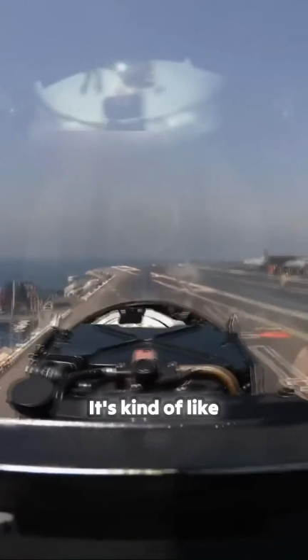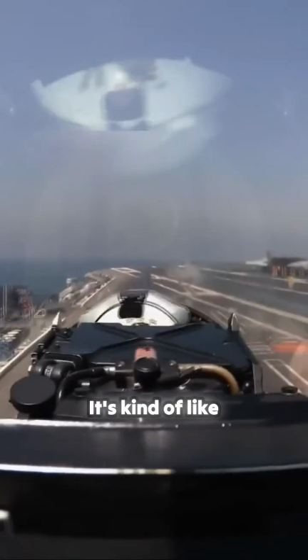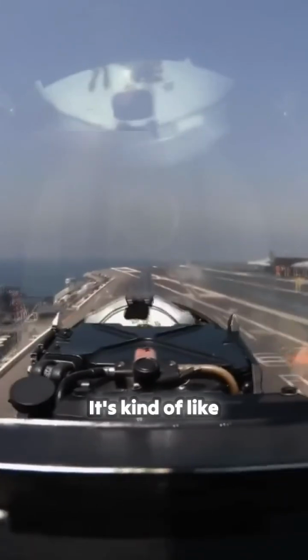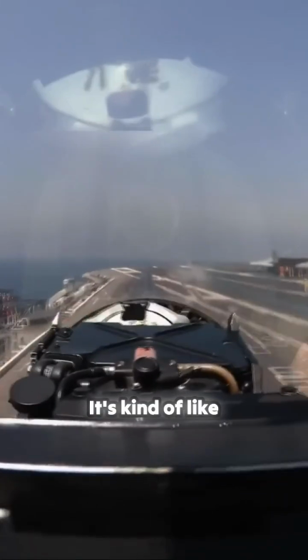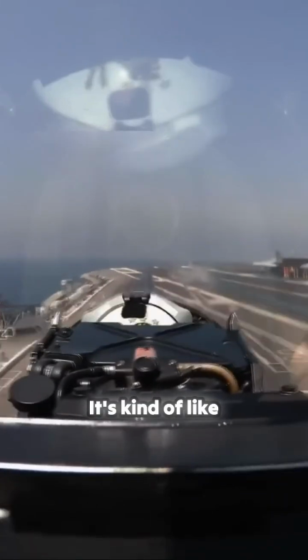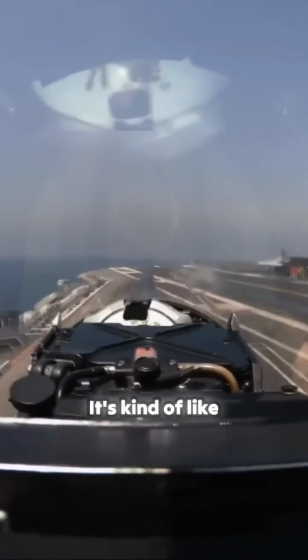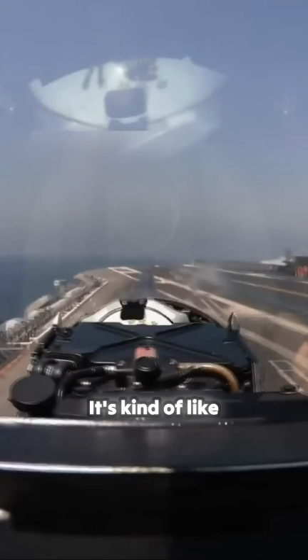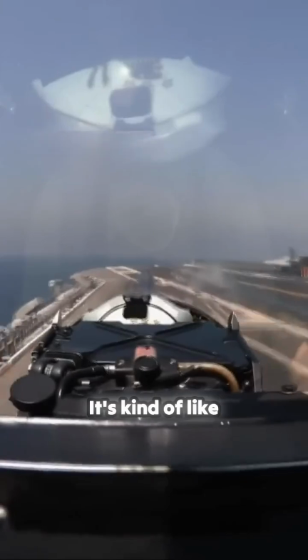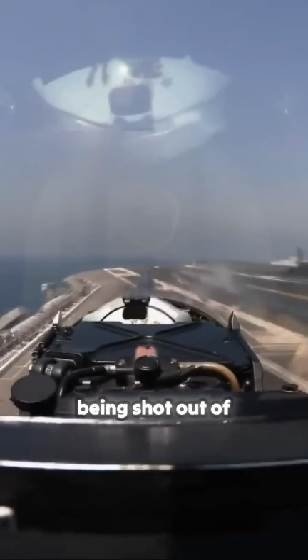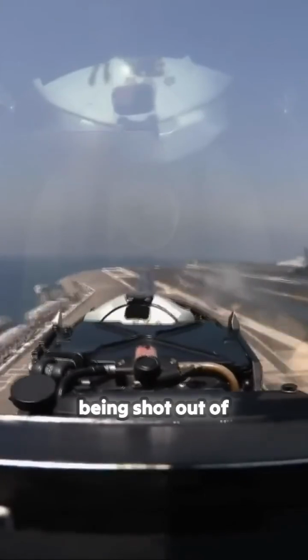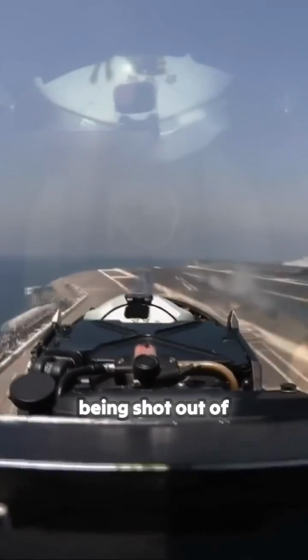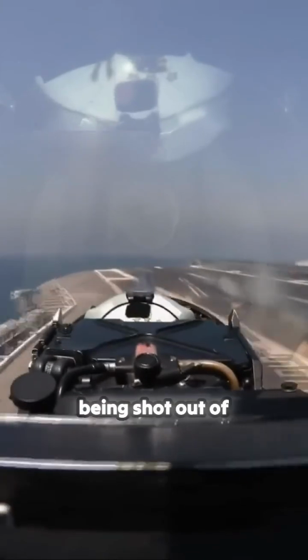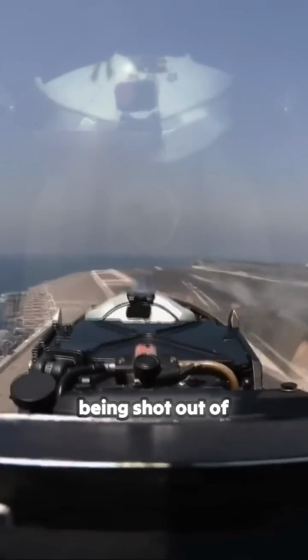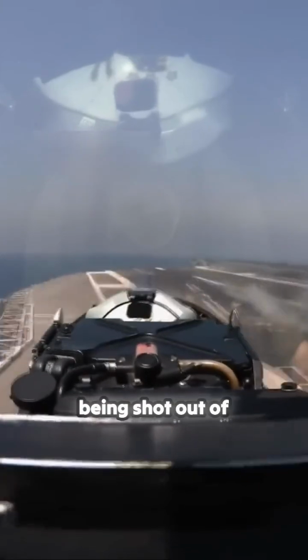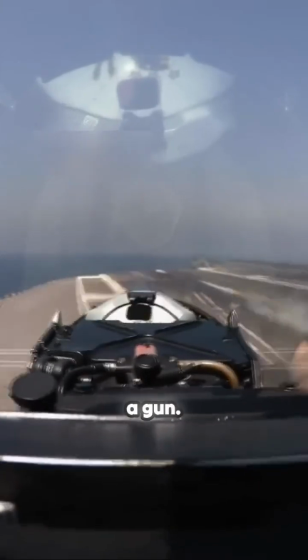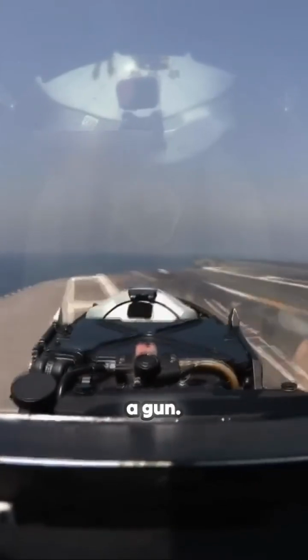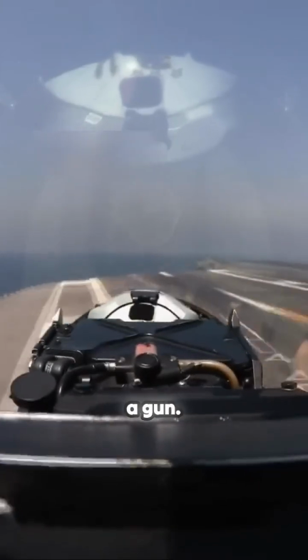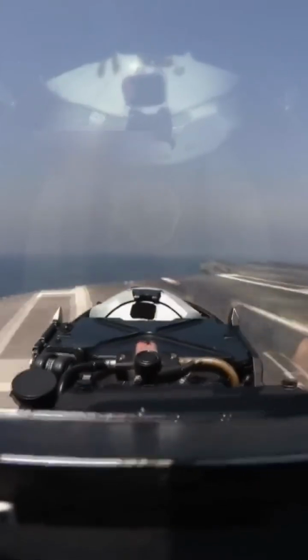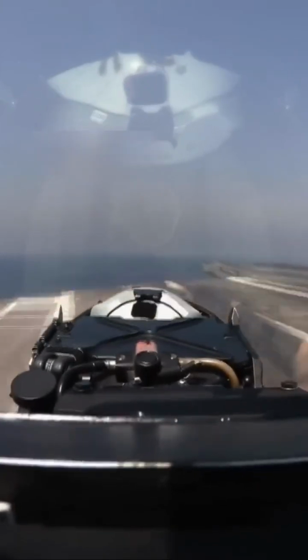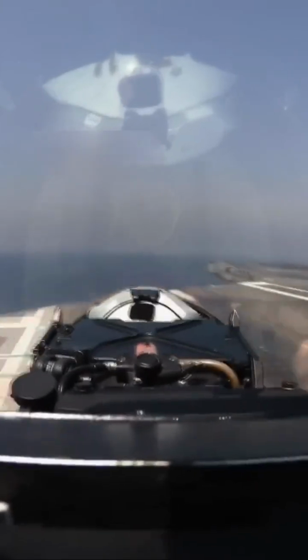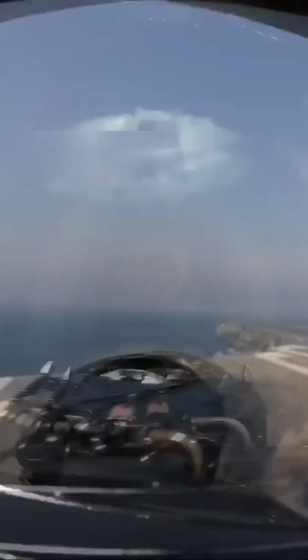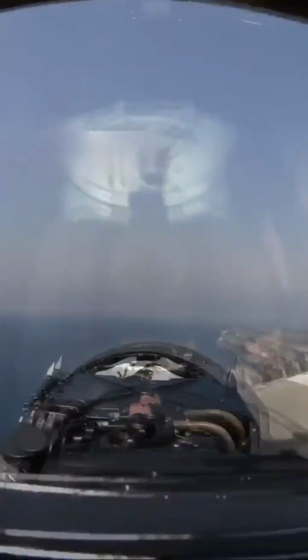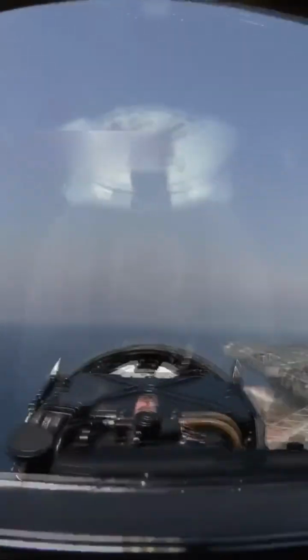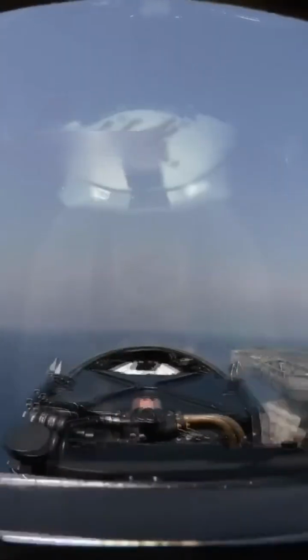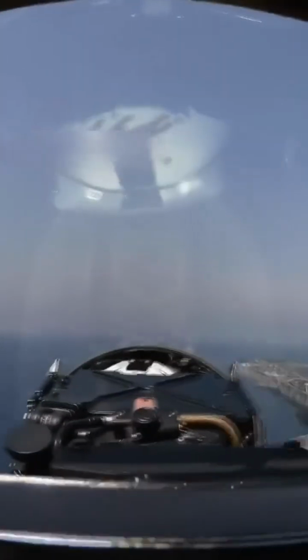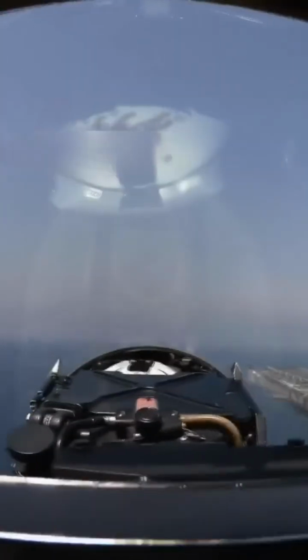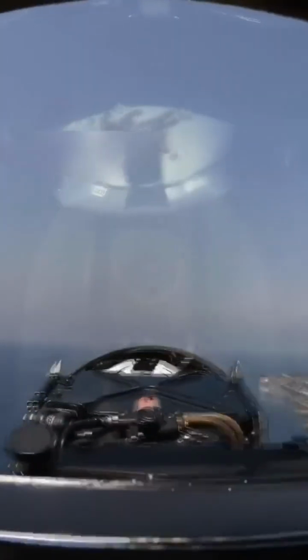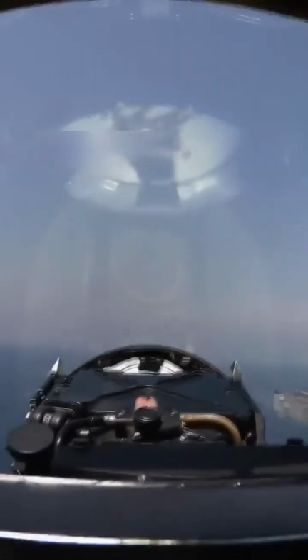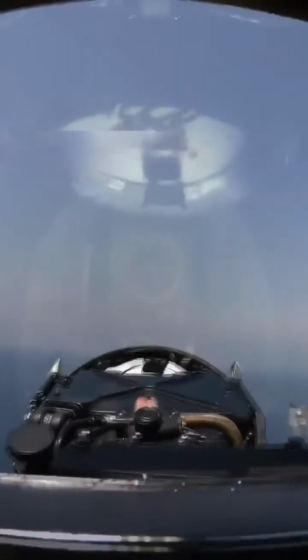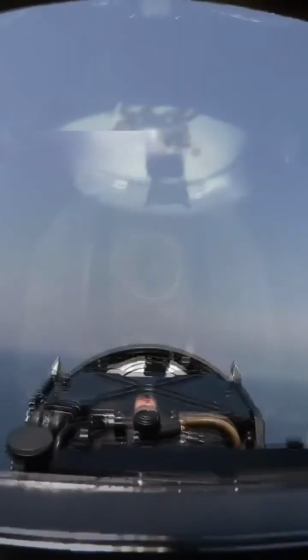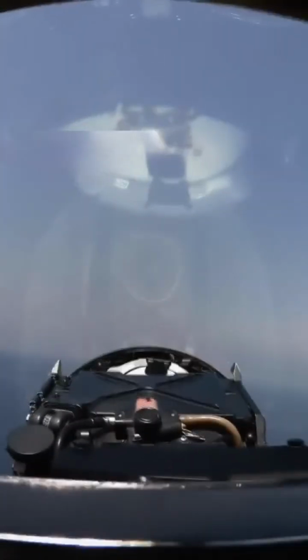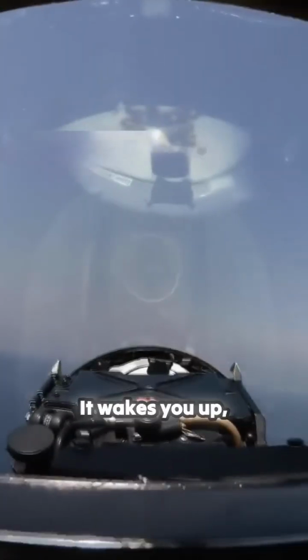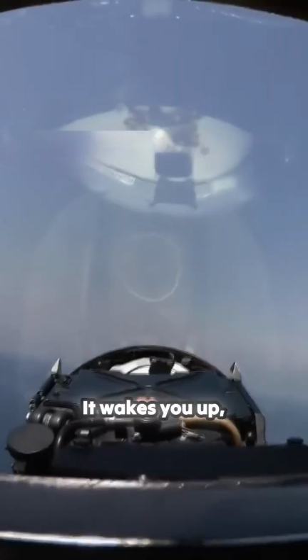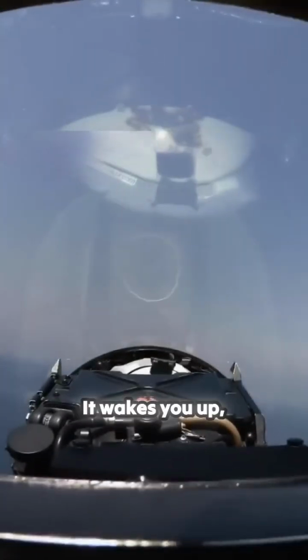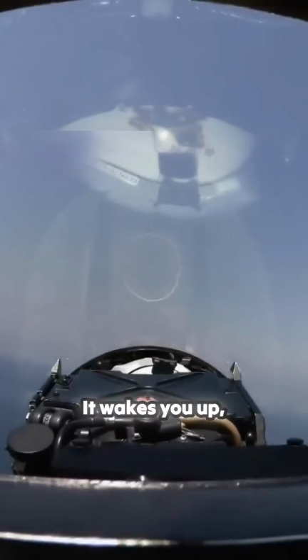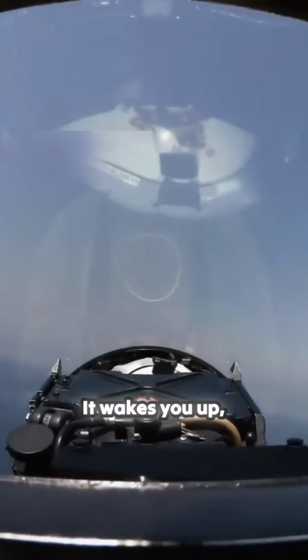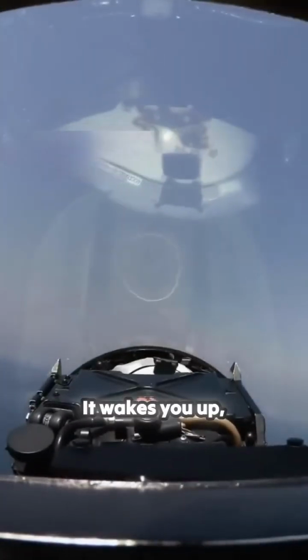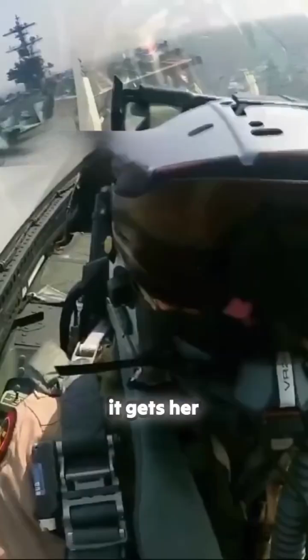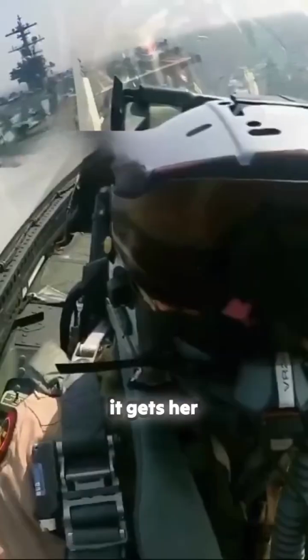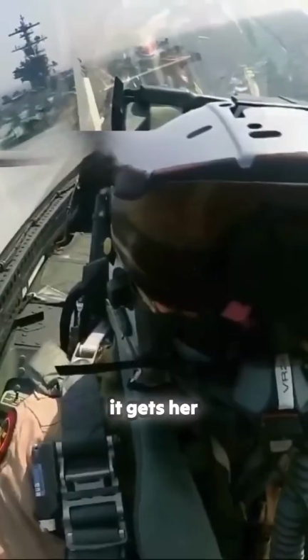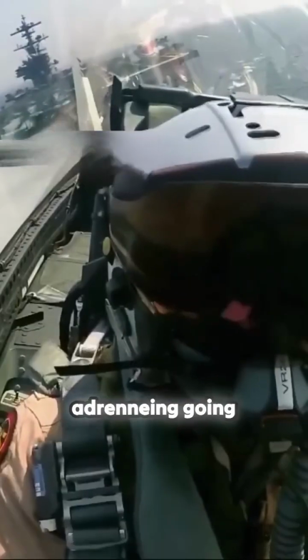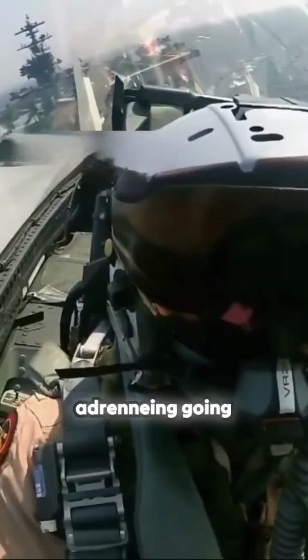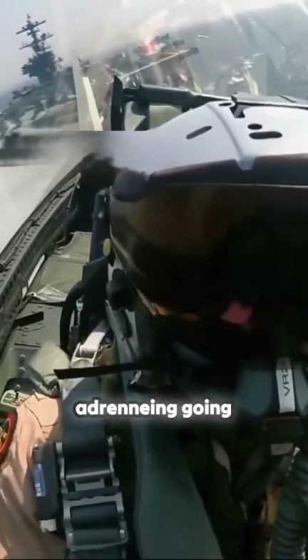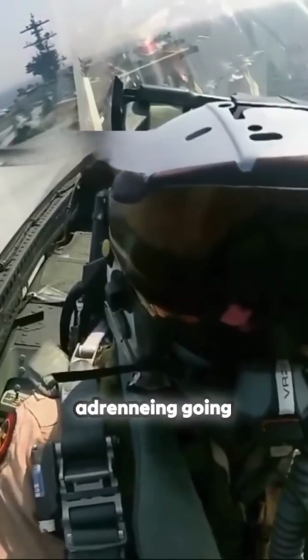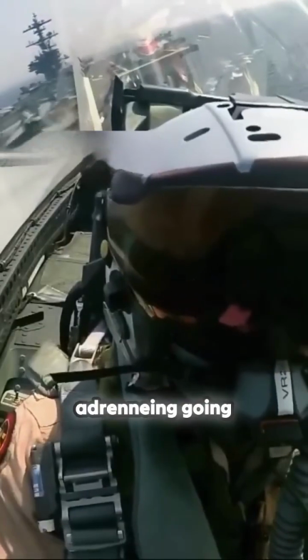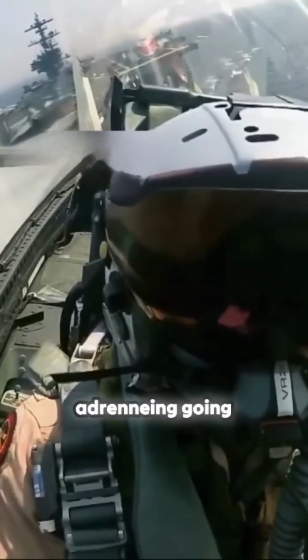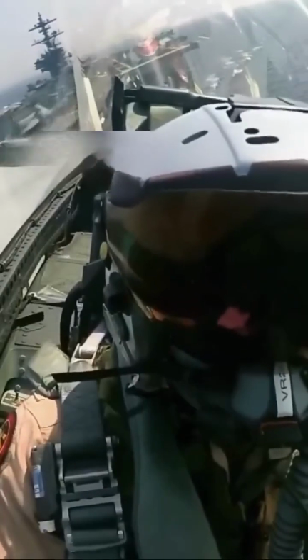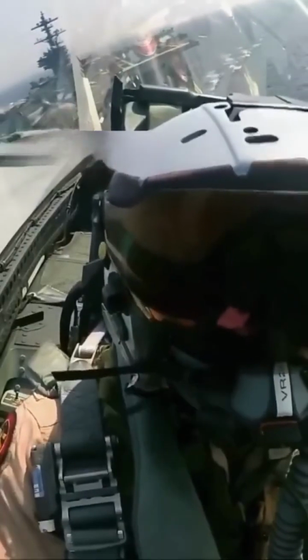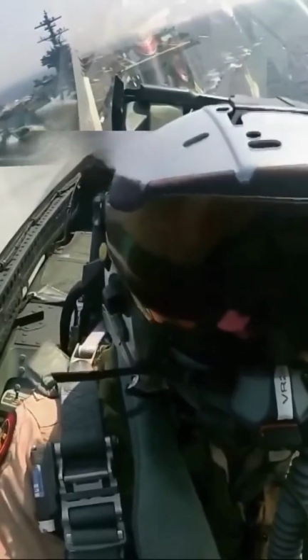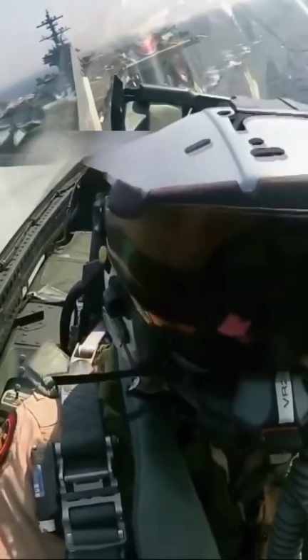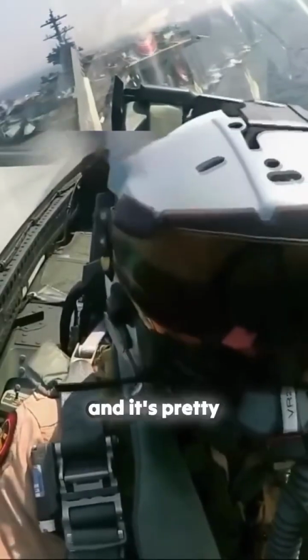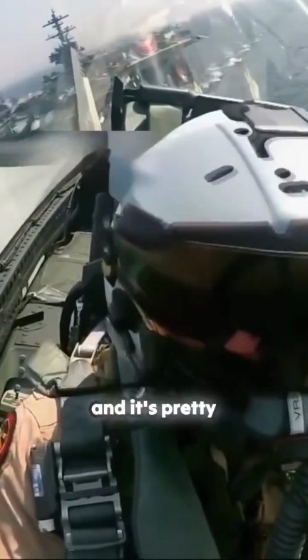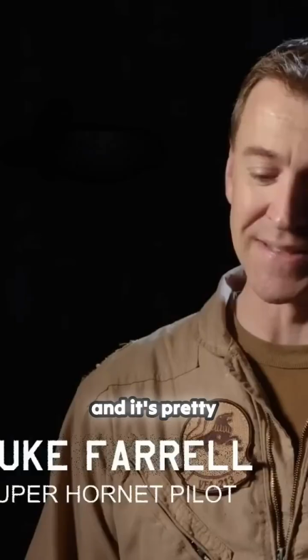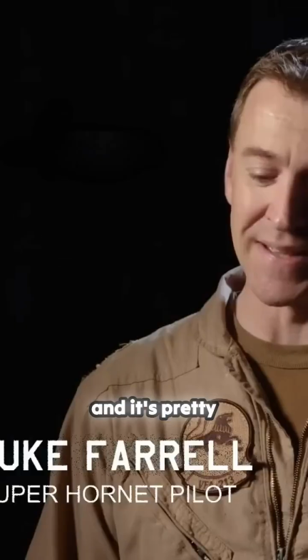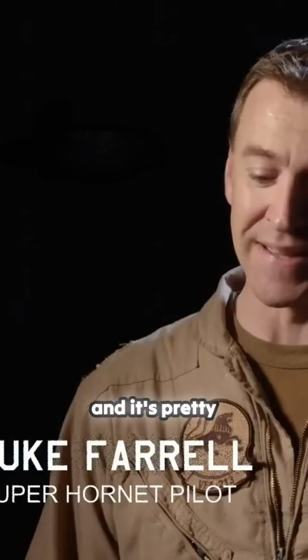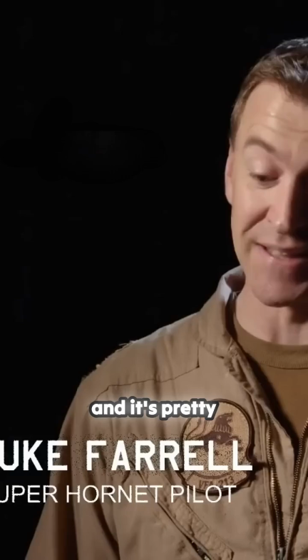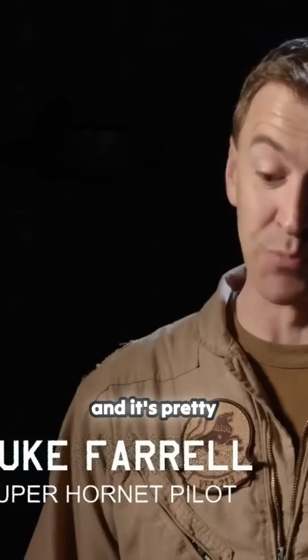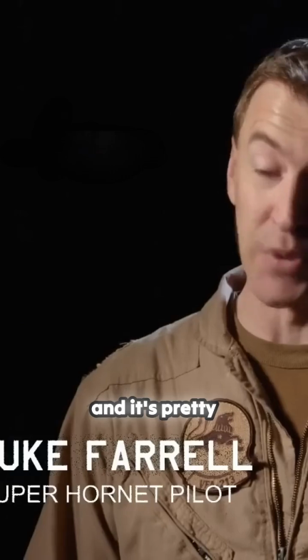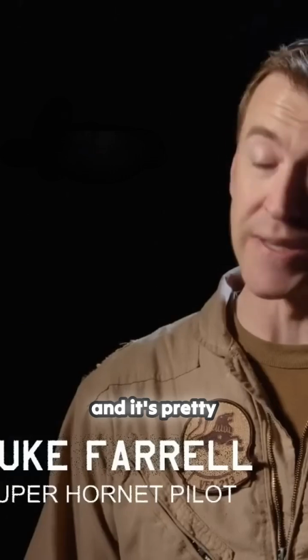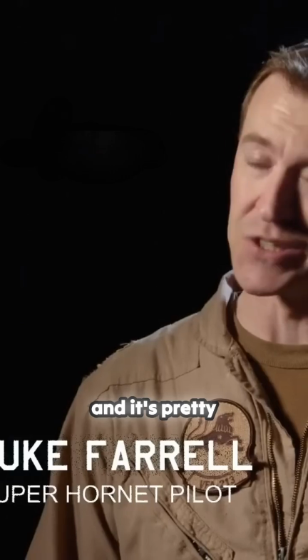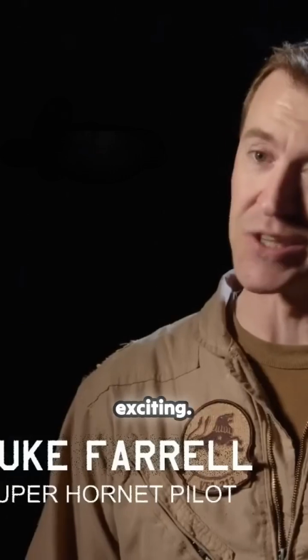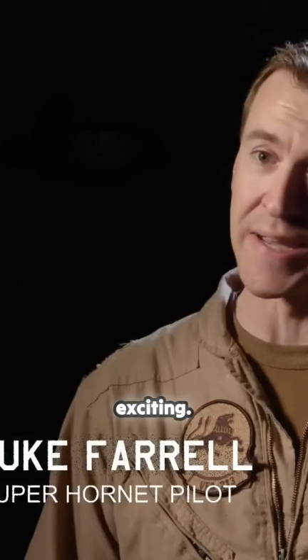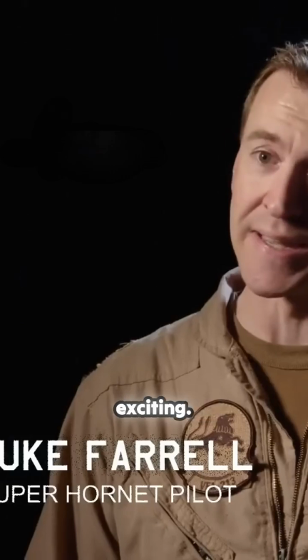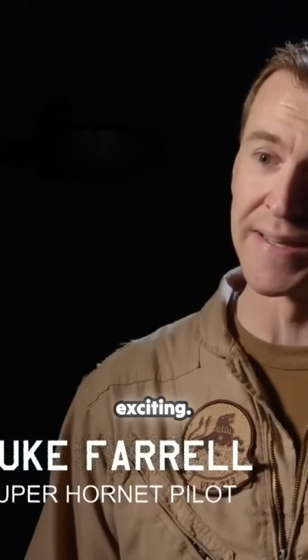It's kind of like being shot out of a gun. It wakes you up, it gets your adrenaline going, and it's pretty exciting.